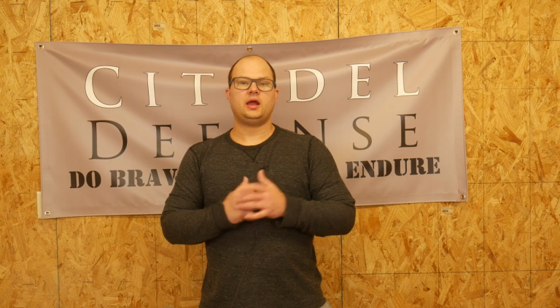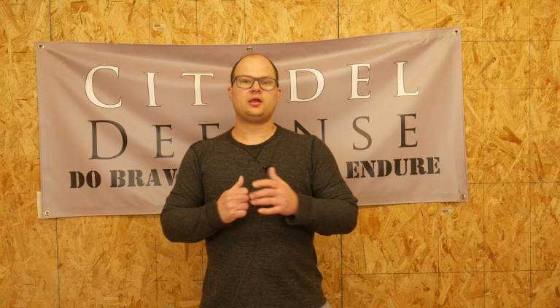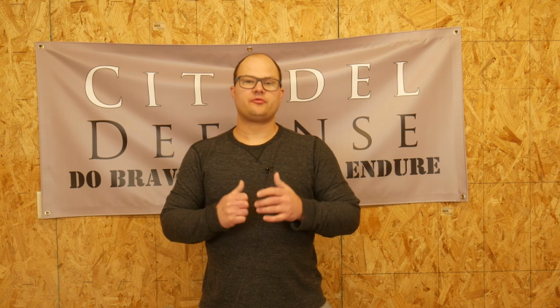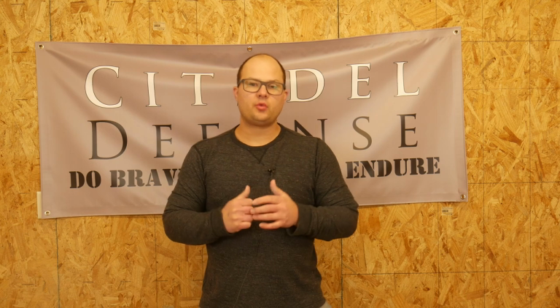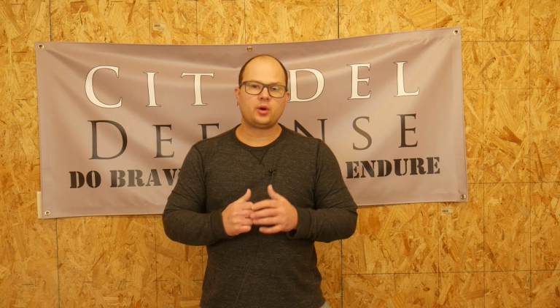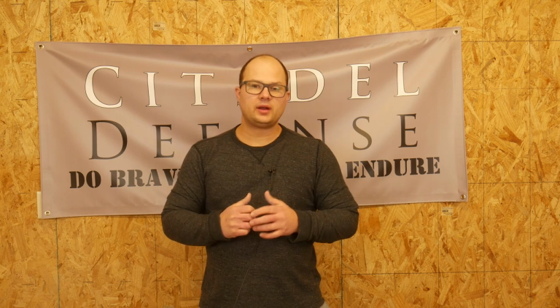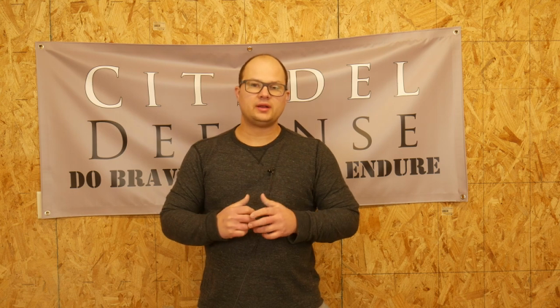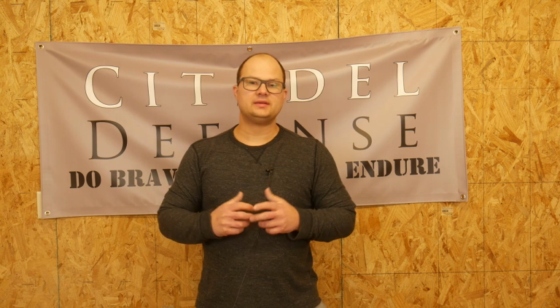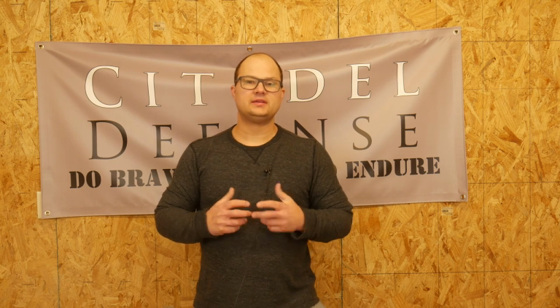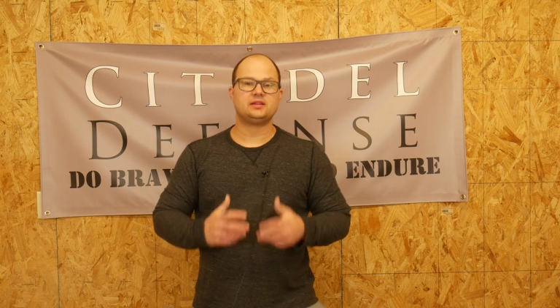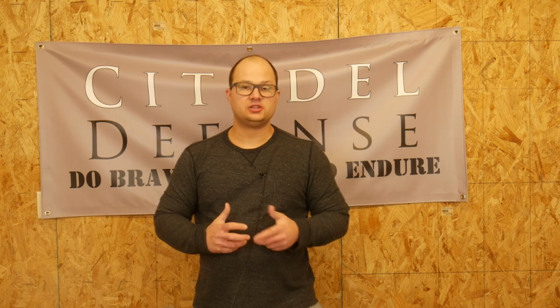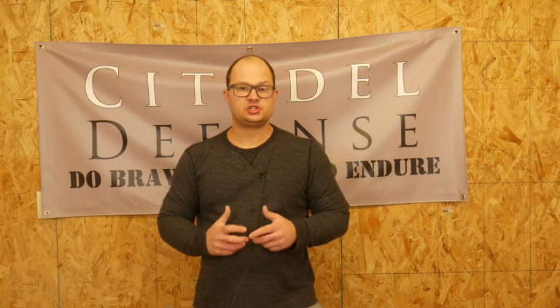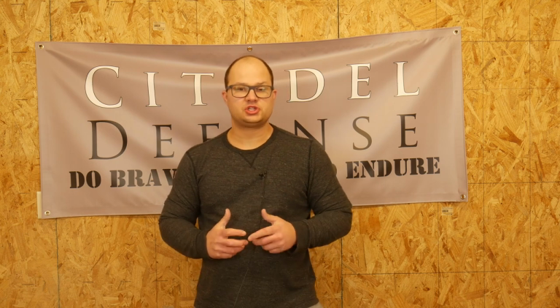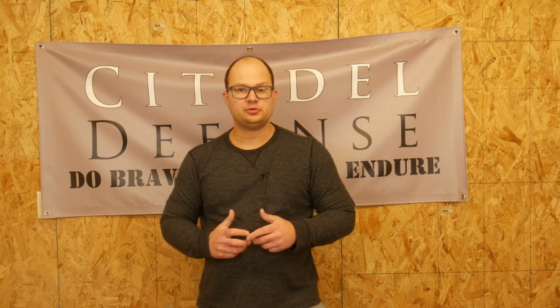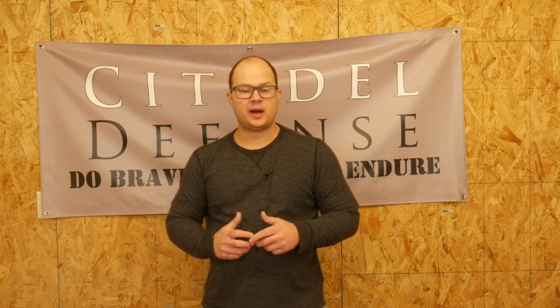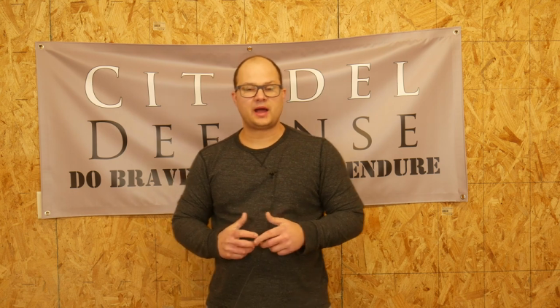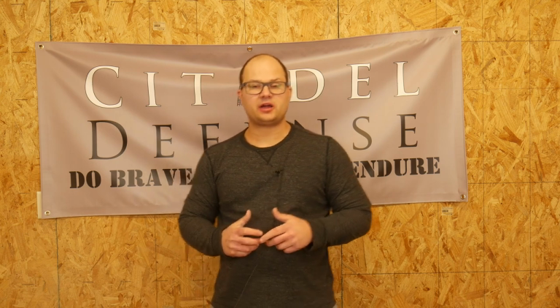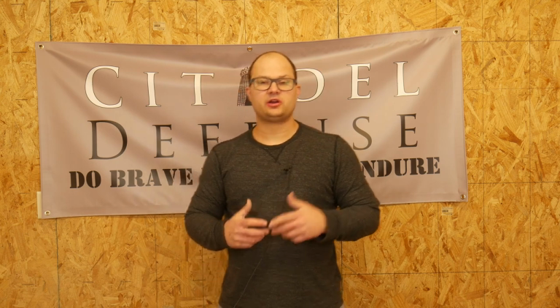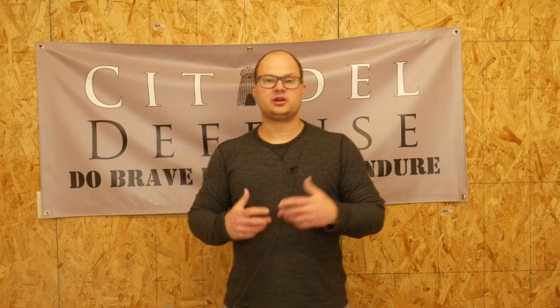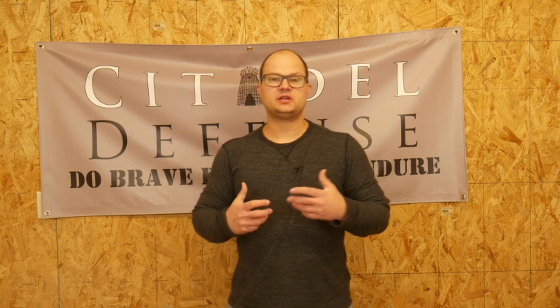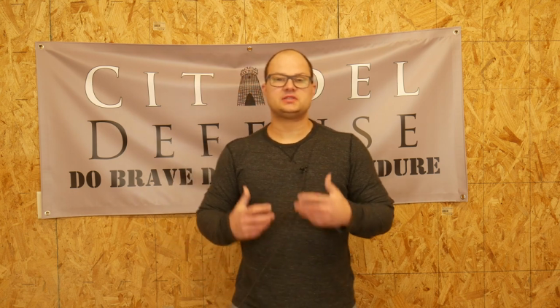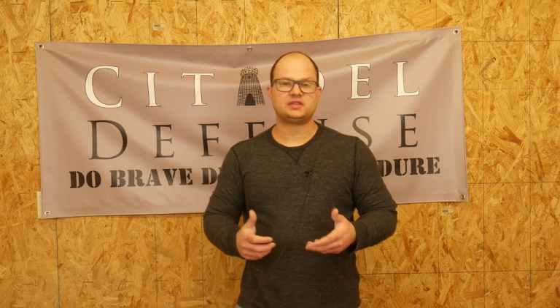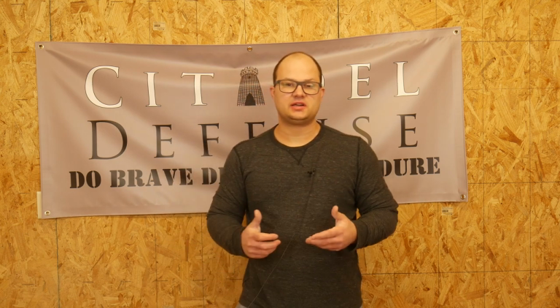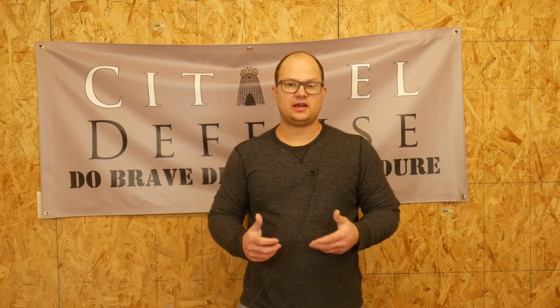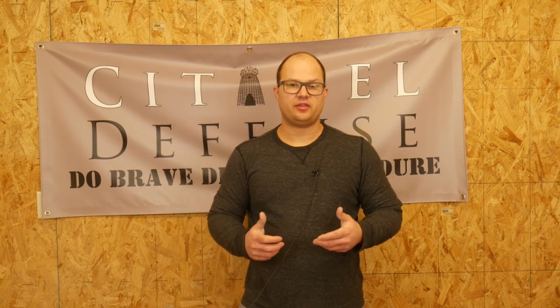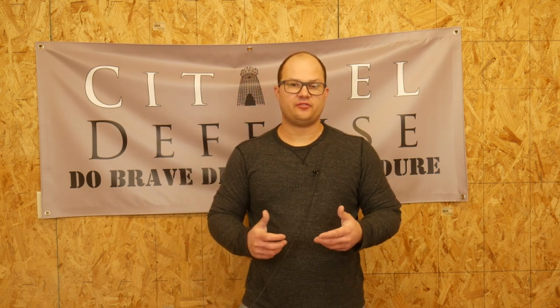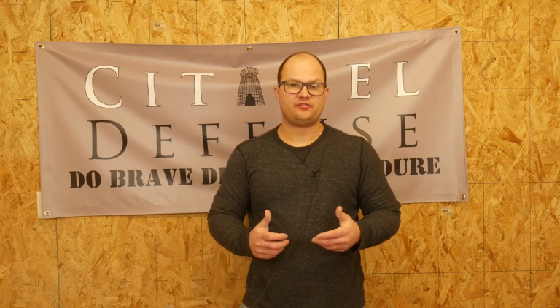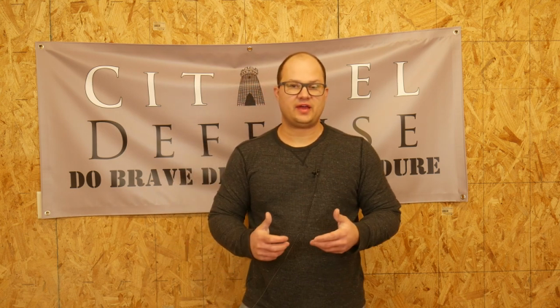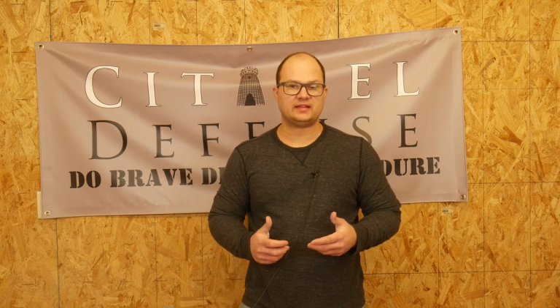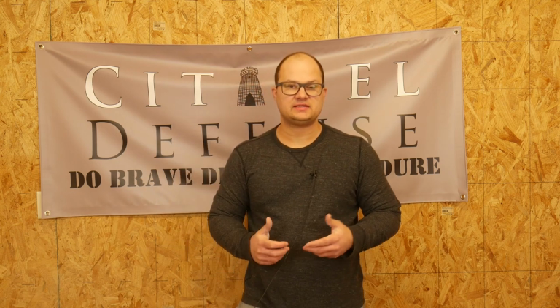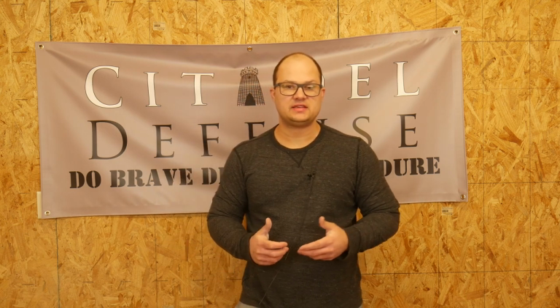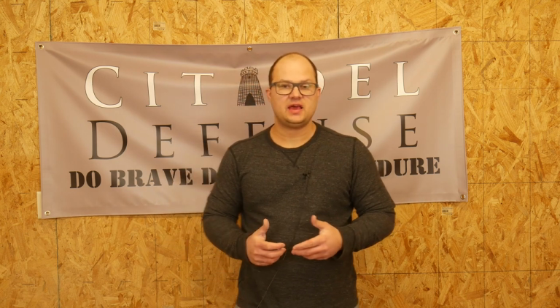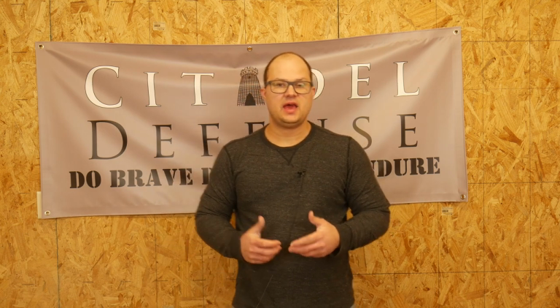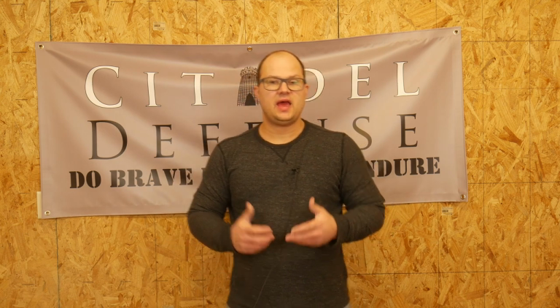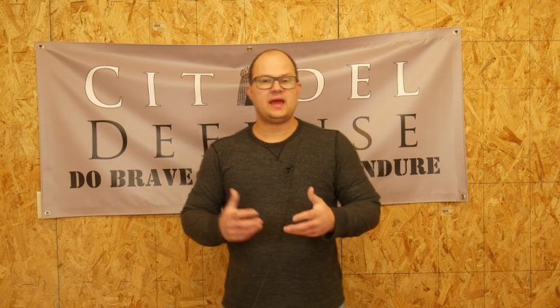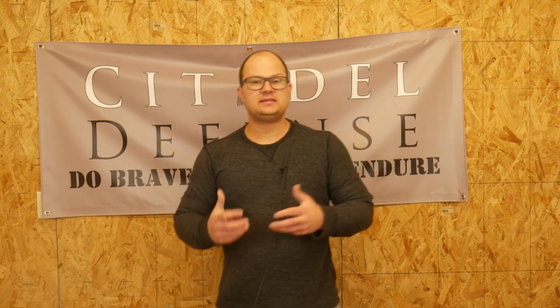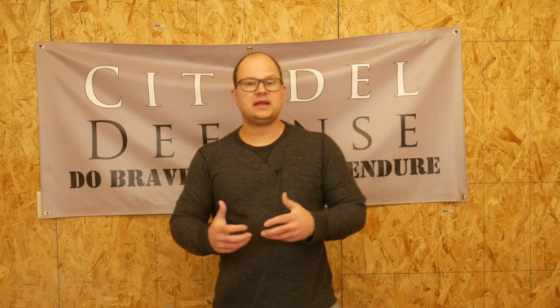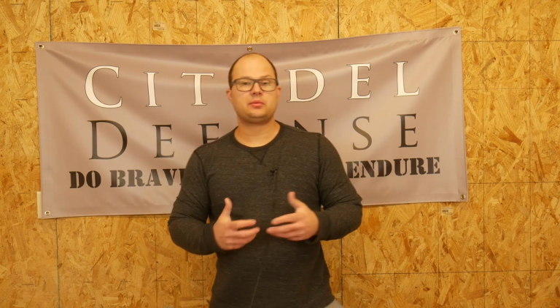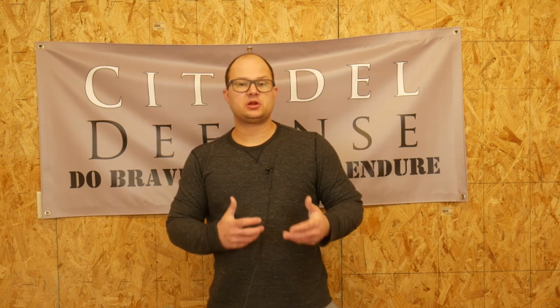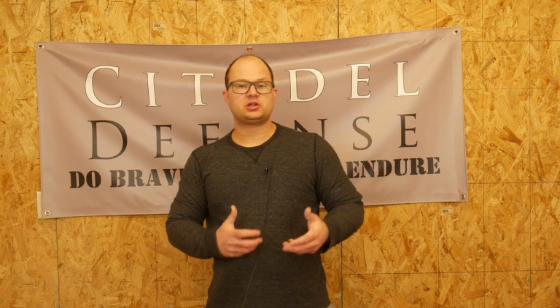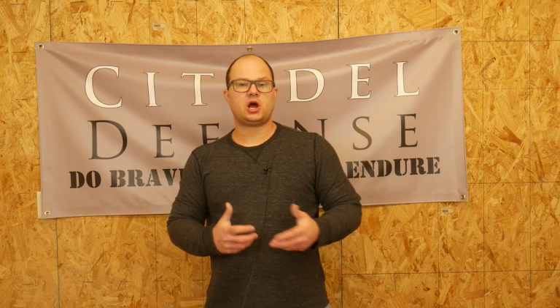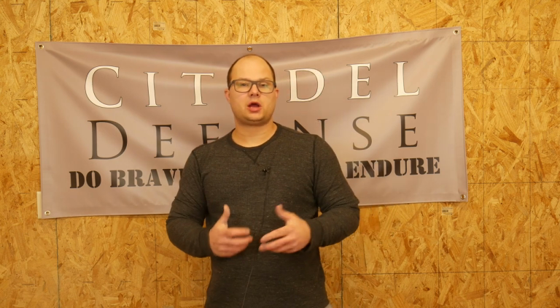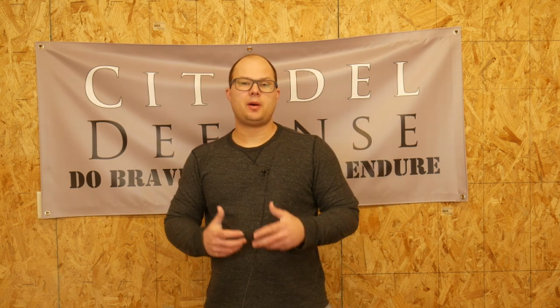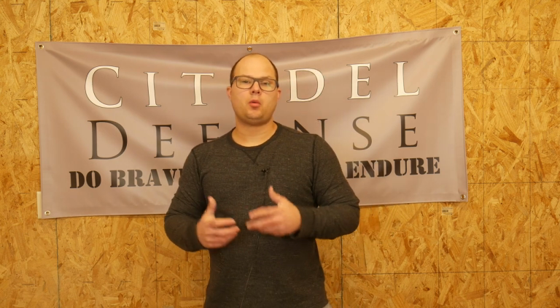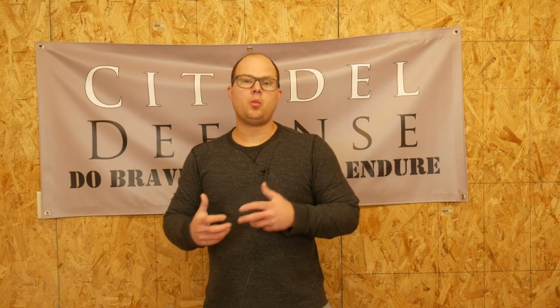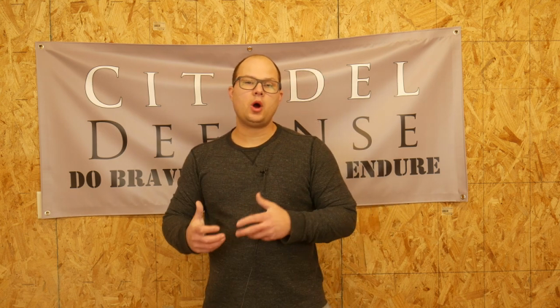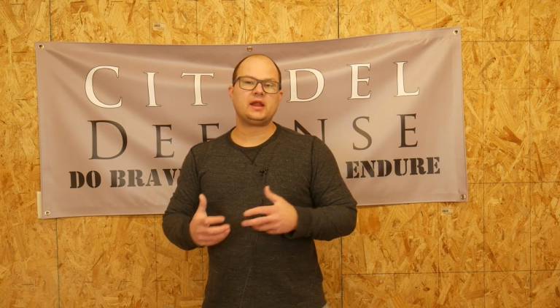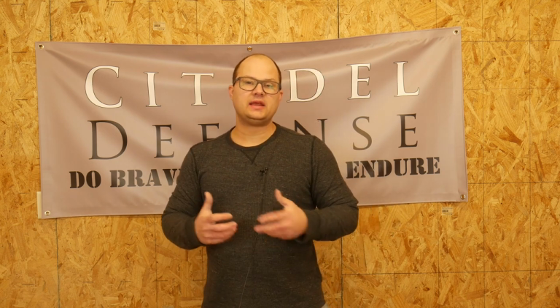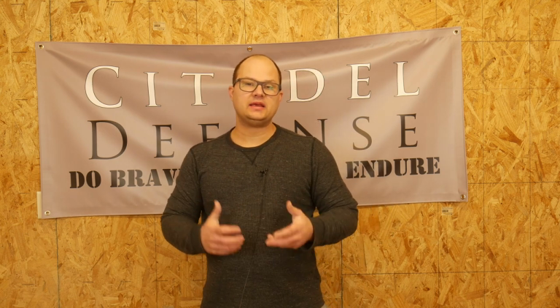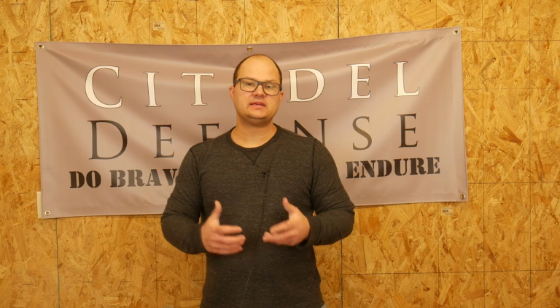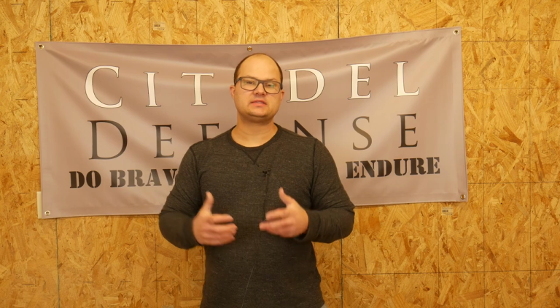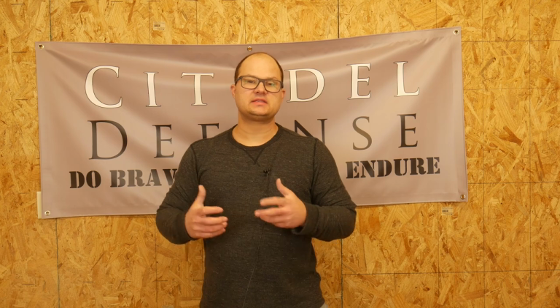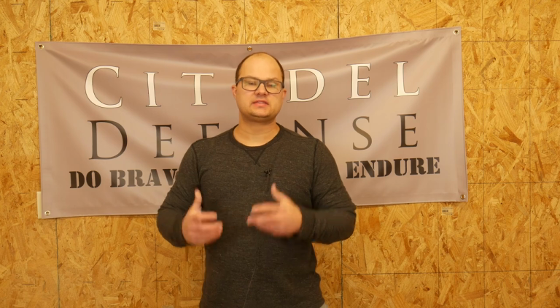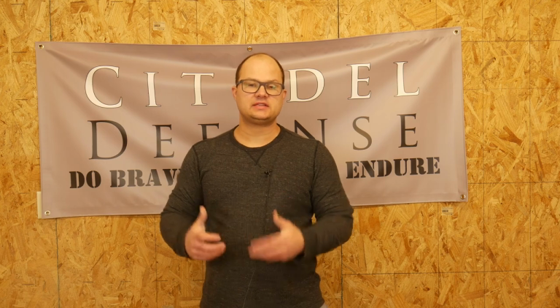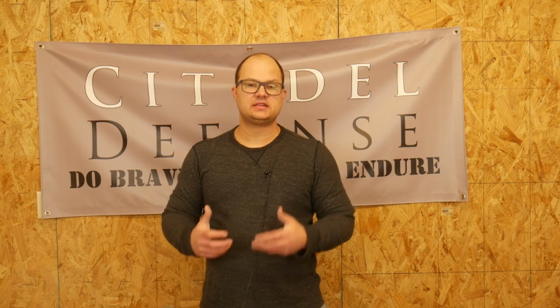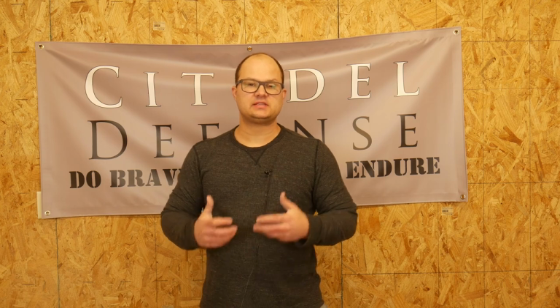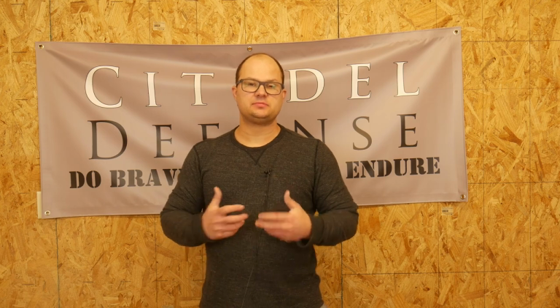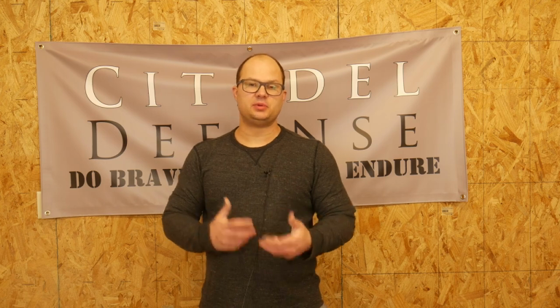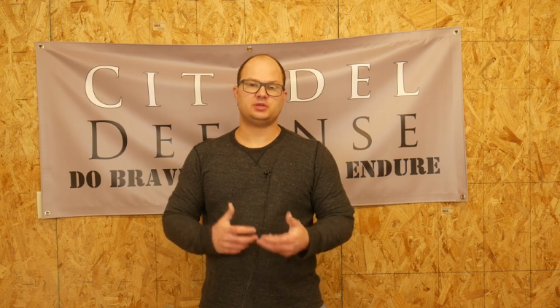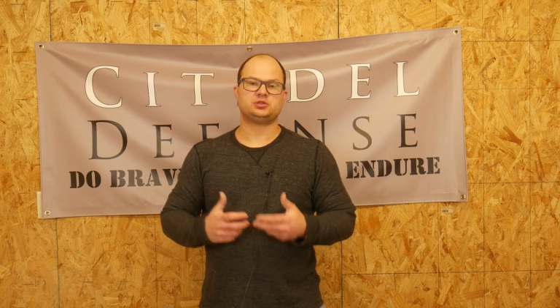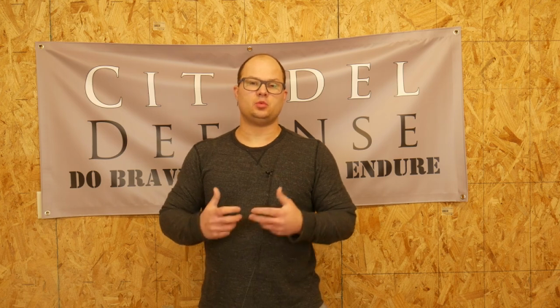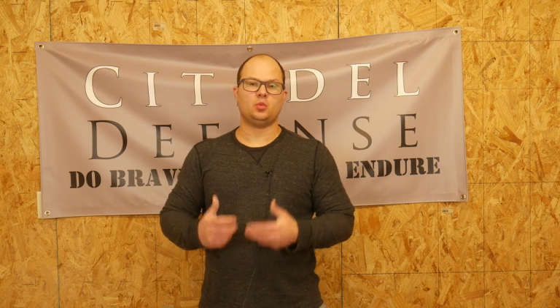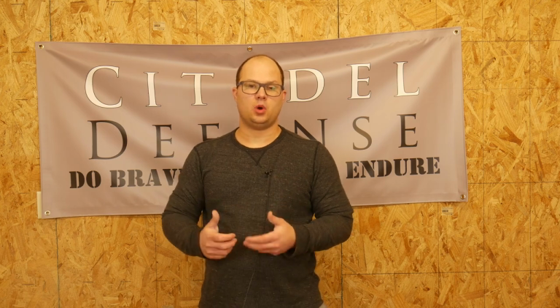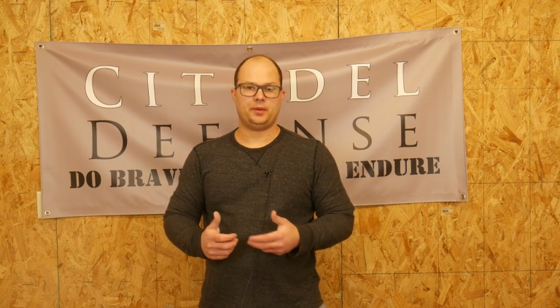Hello everyone, Dylan Schumacher, Citadel Defense, and today we're going to talk about what is Citizen Pistol 1.